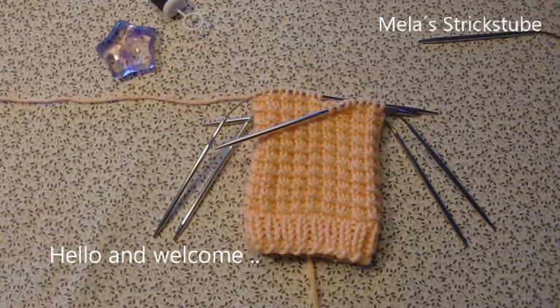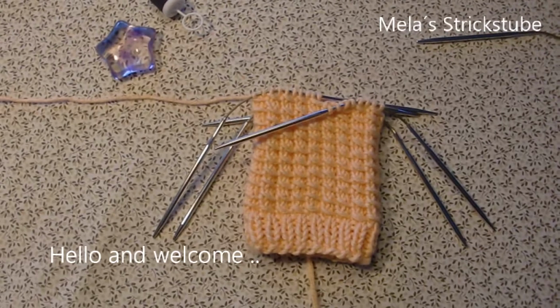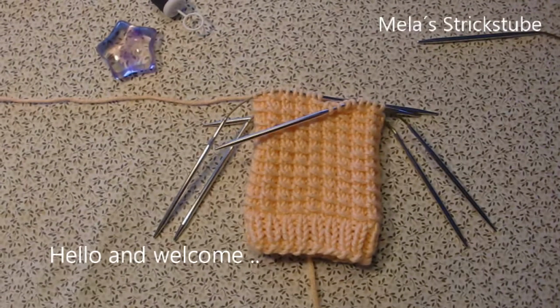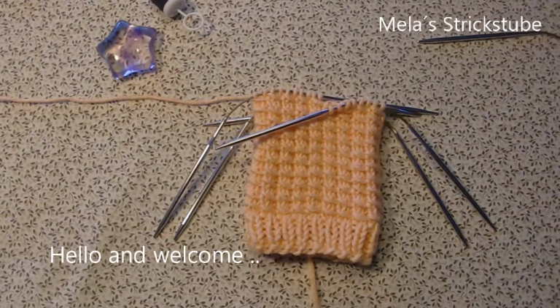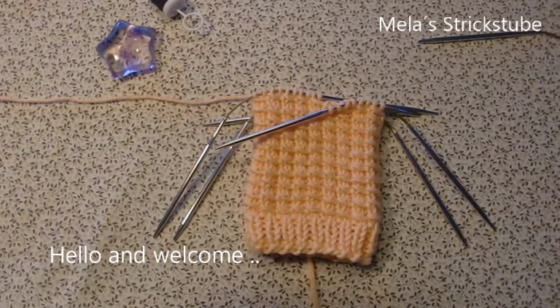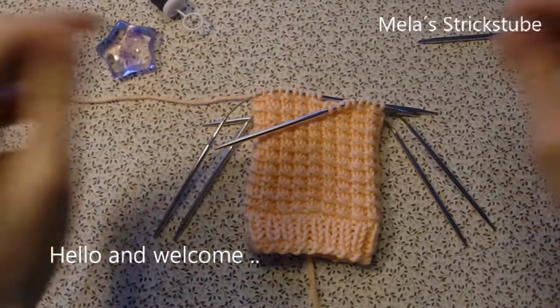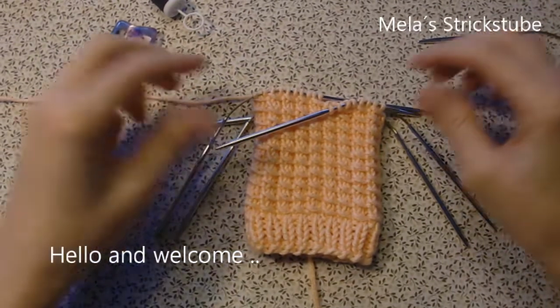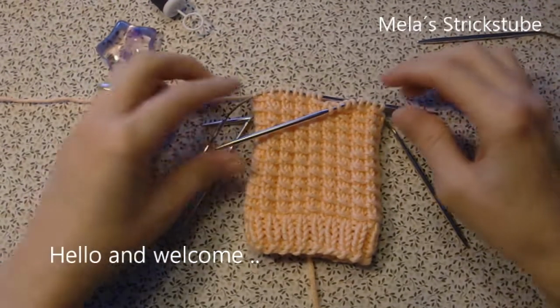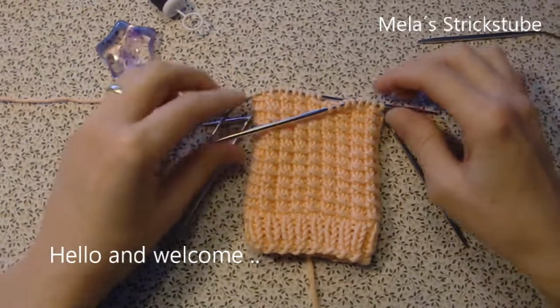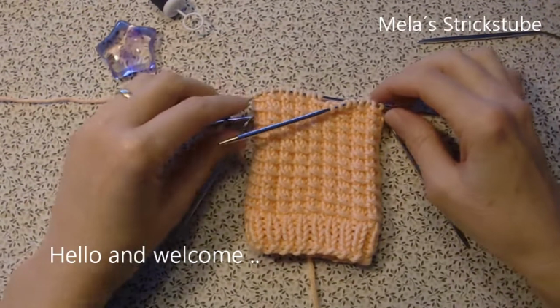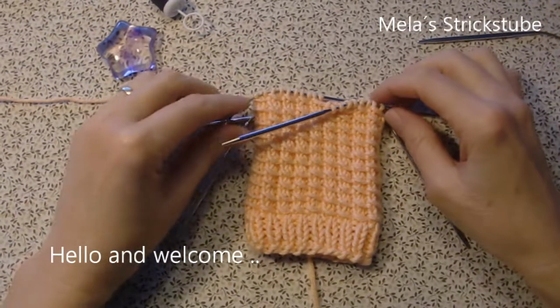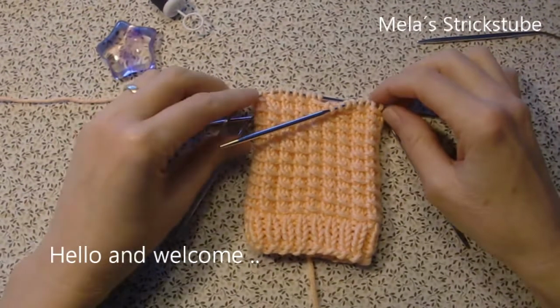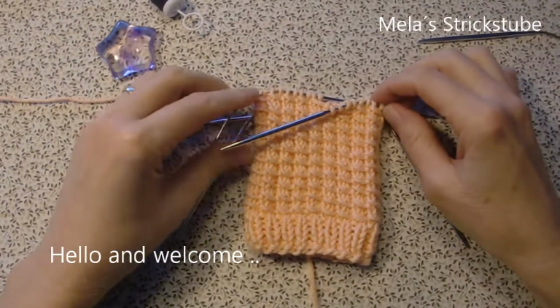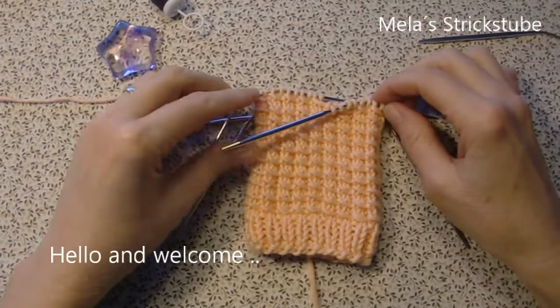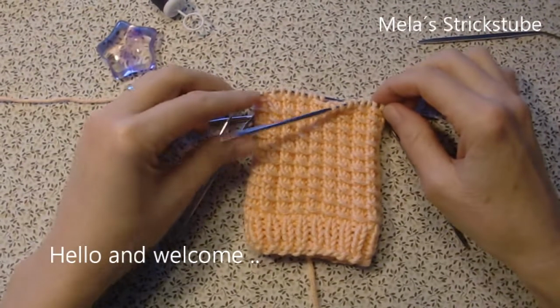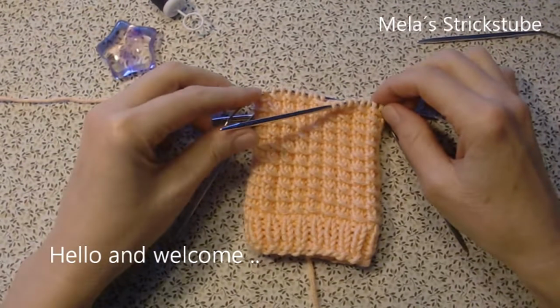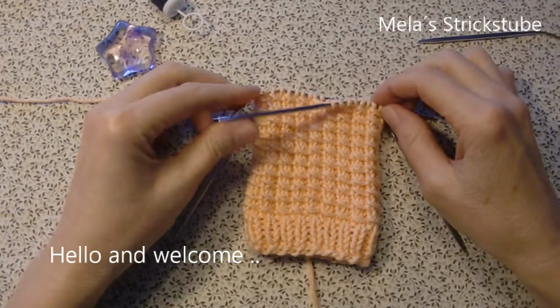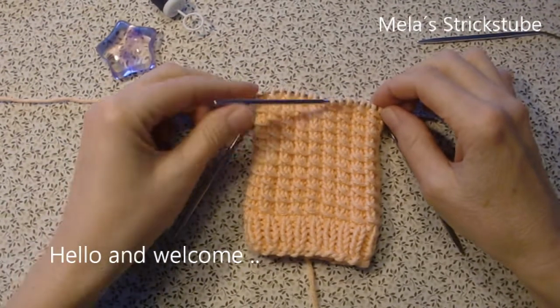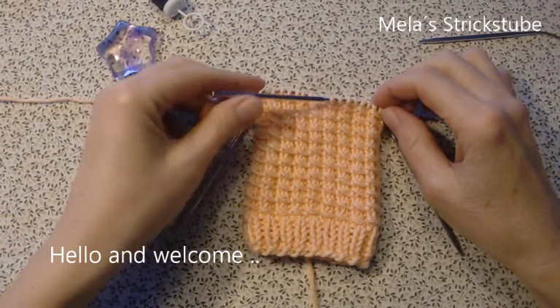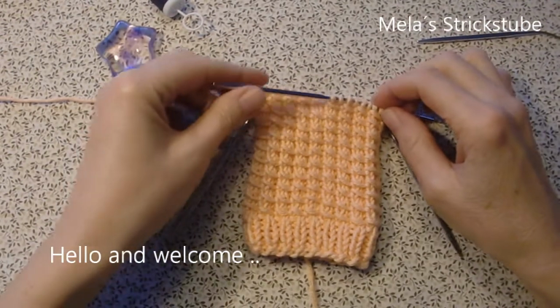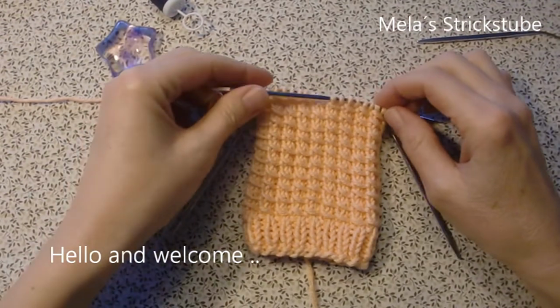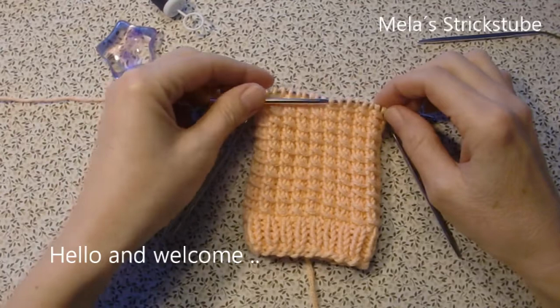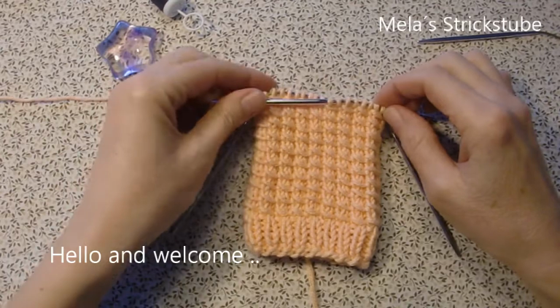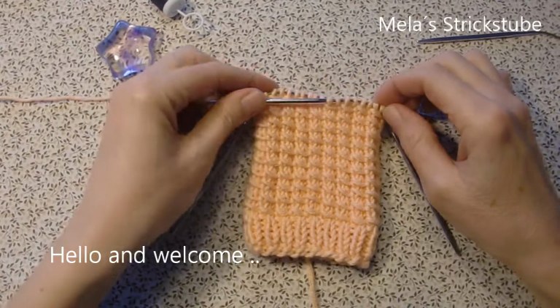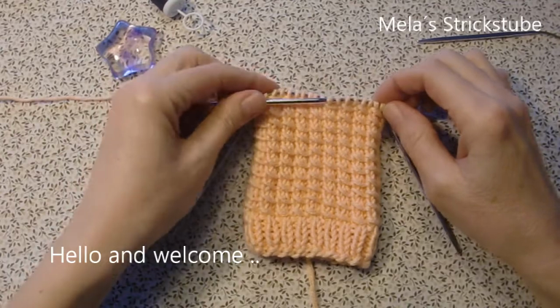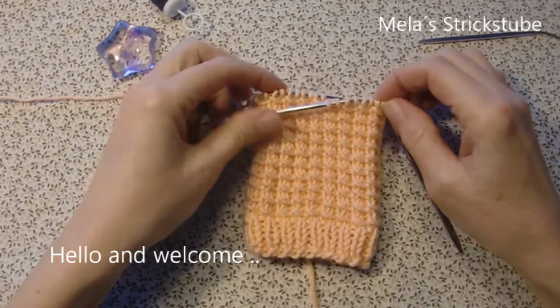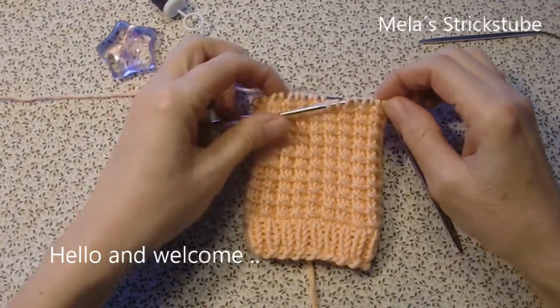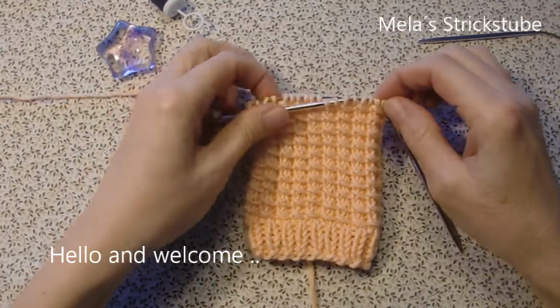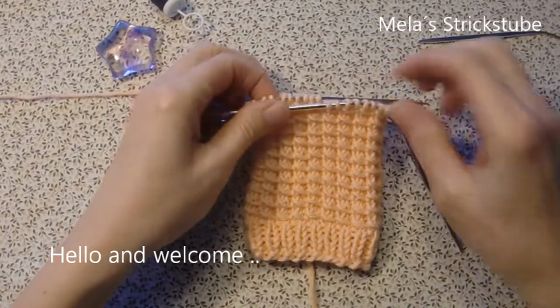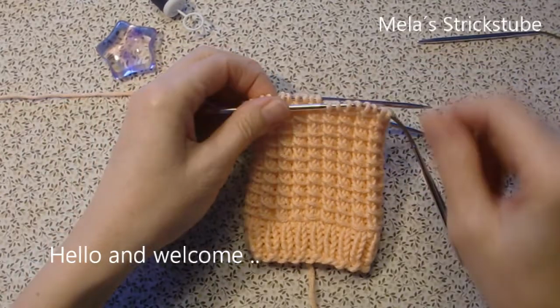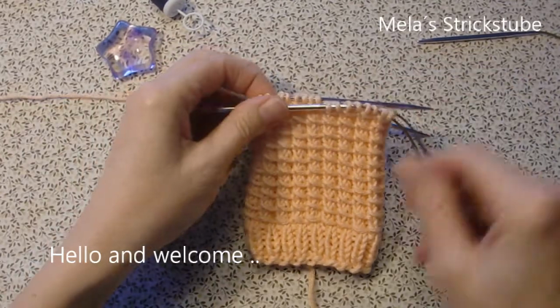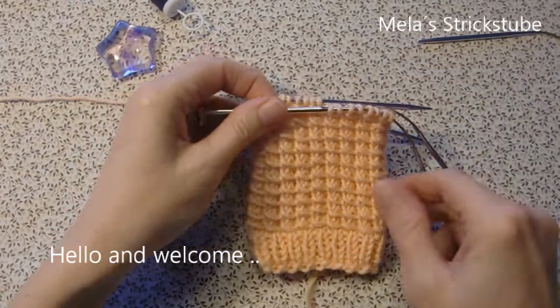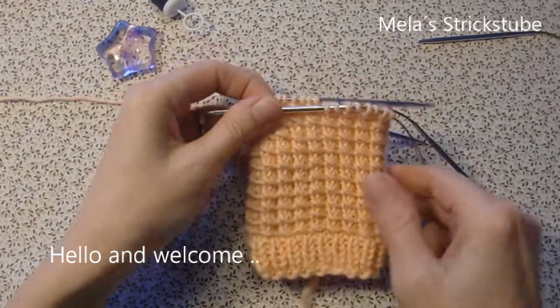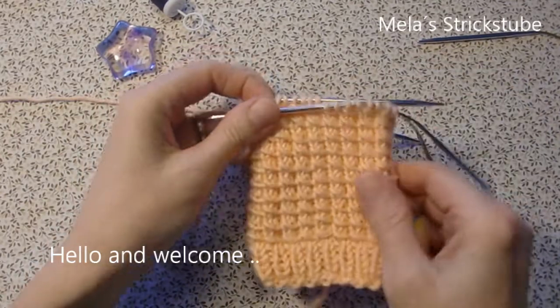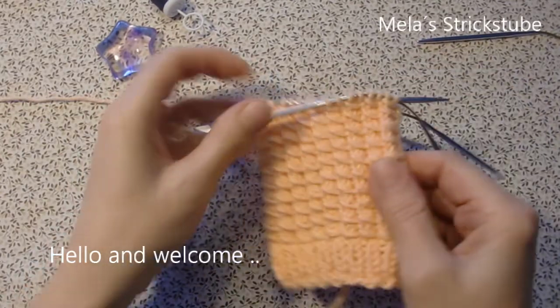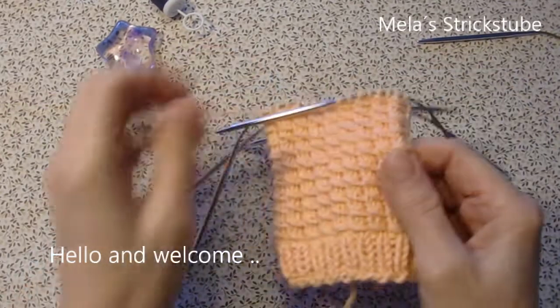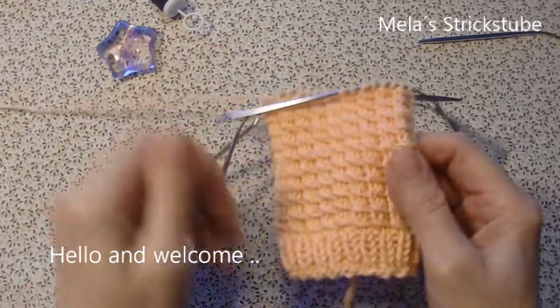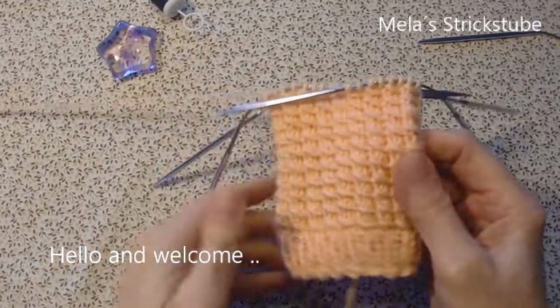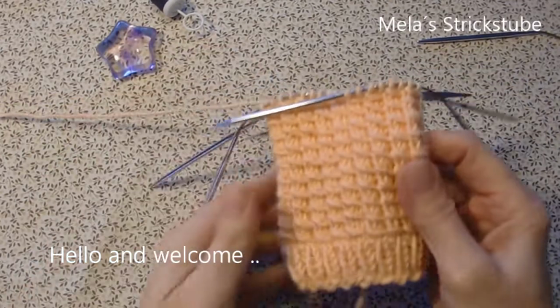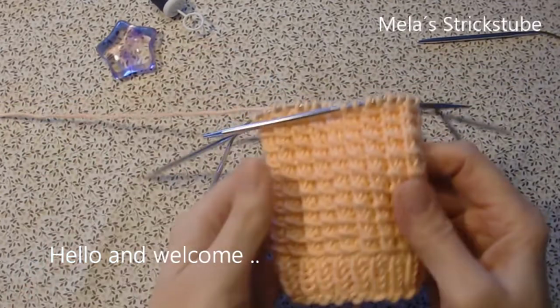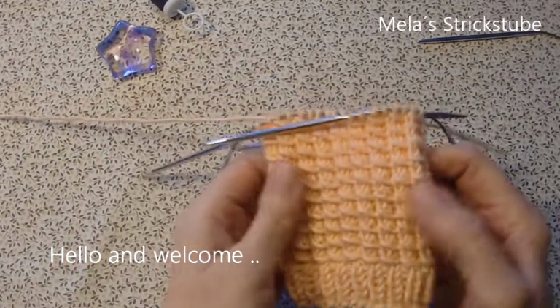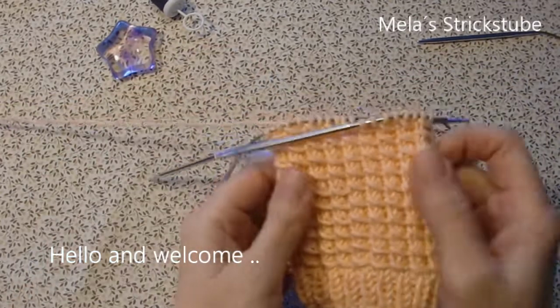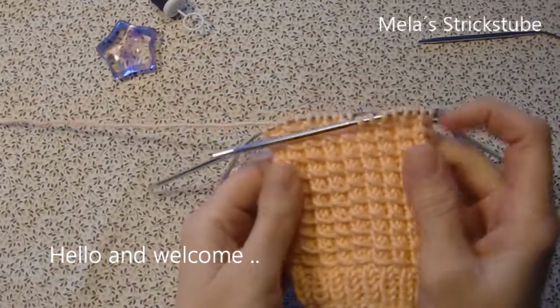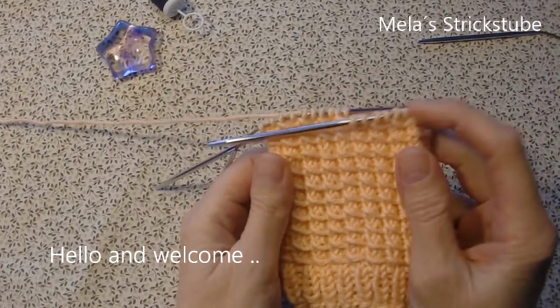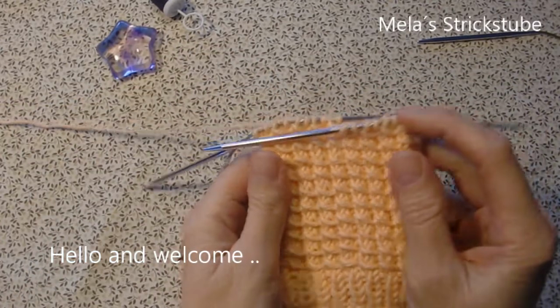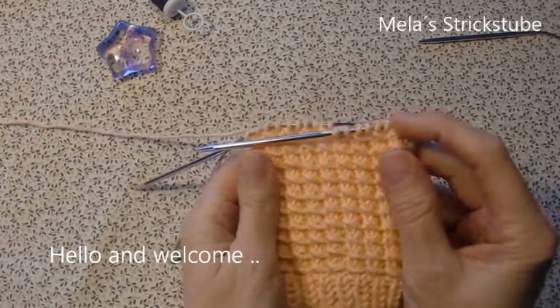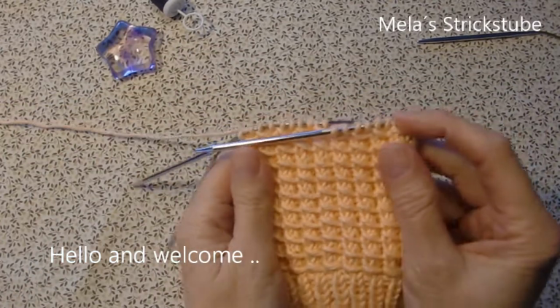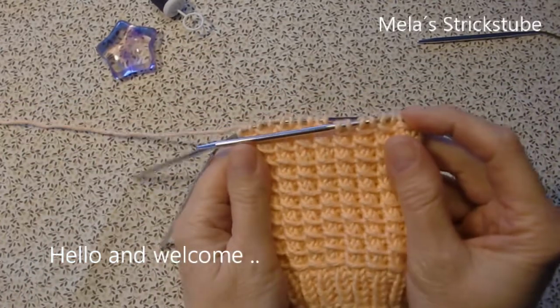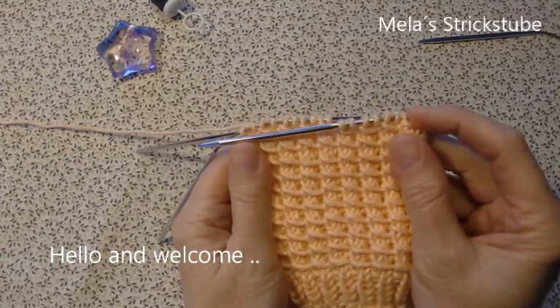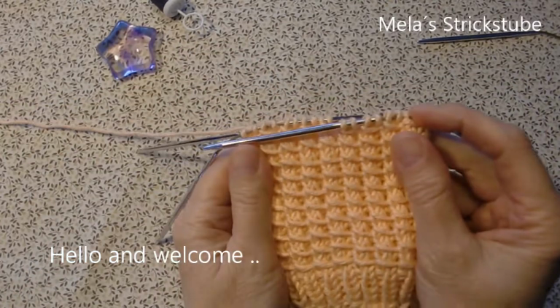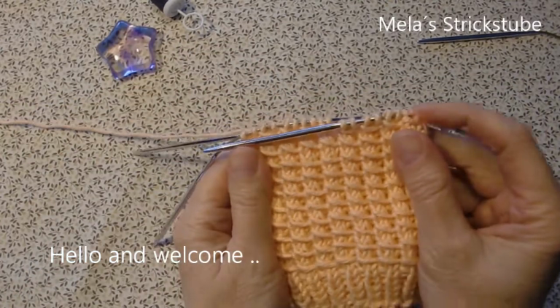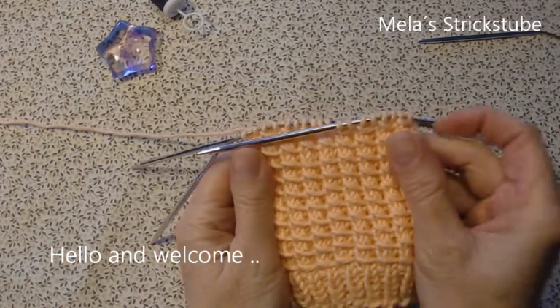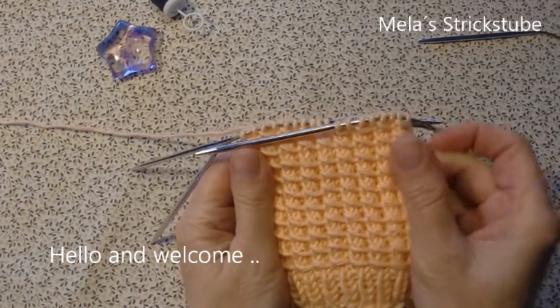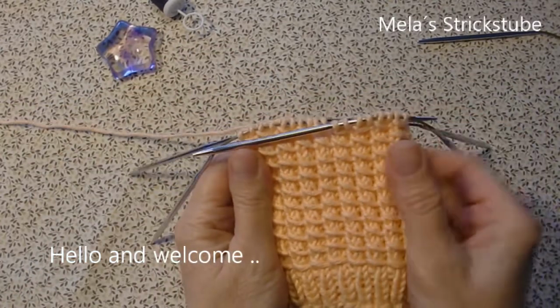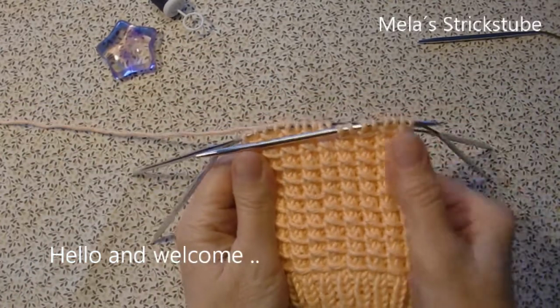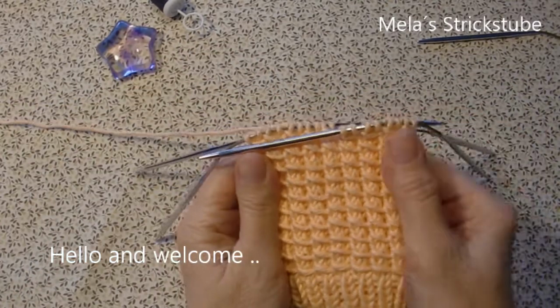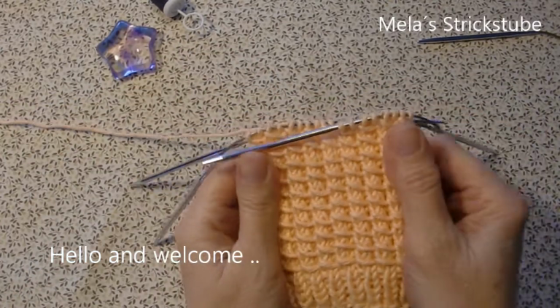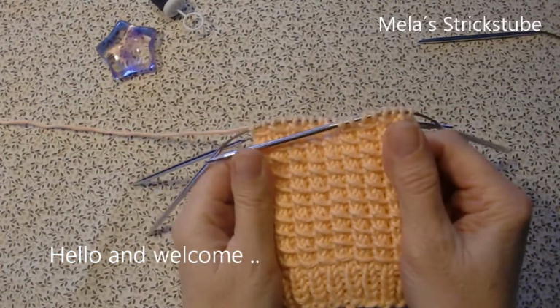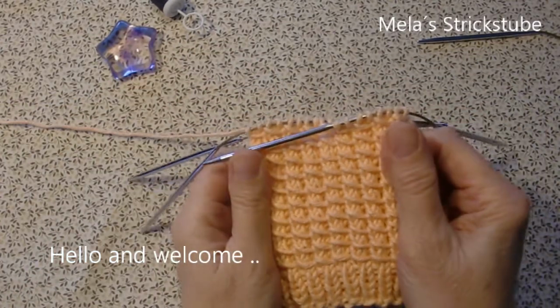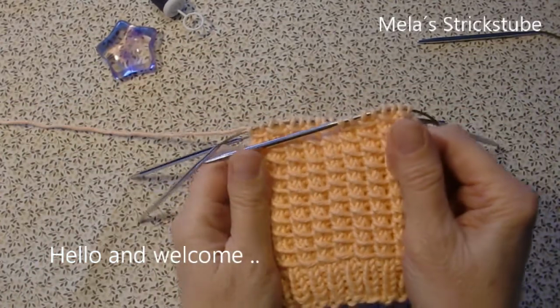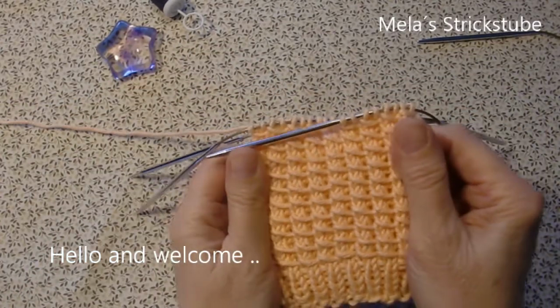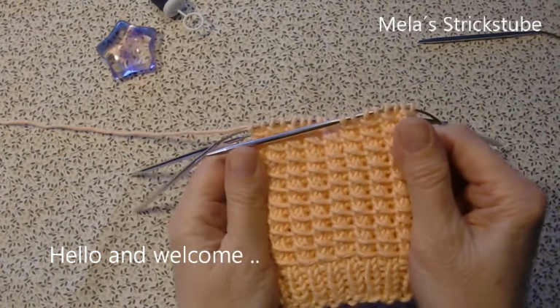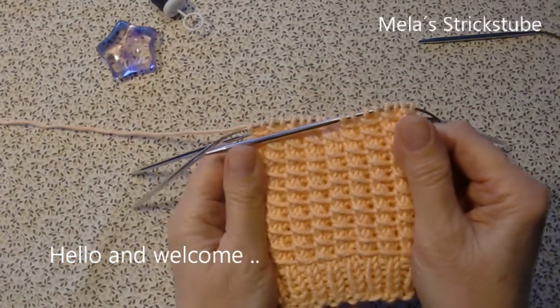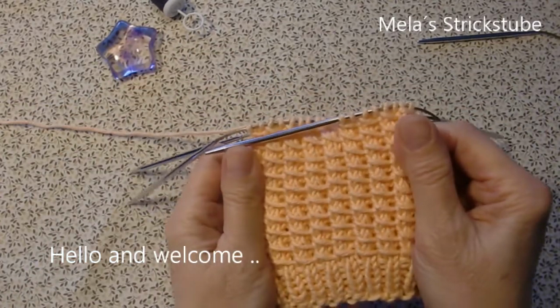Hello and welcome. In this video I will show you how you can knit this sock pattern.